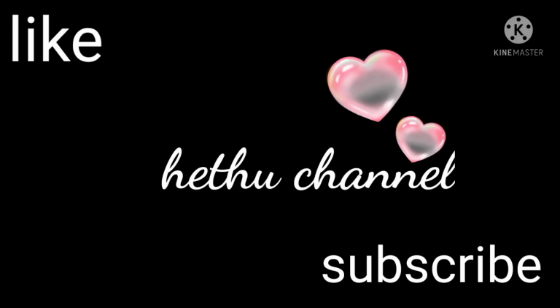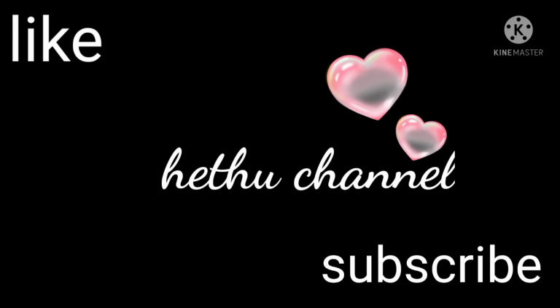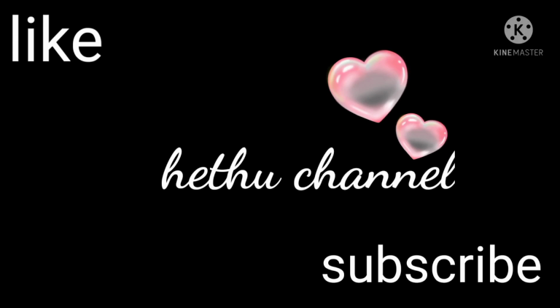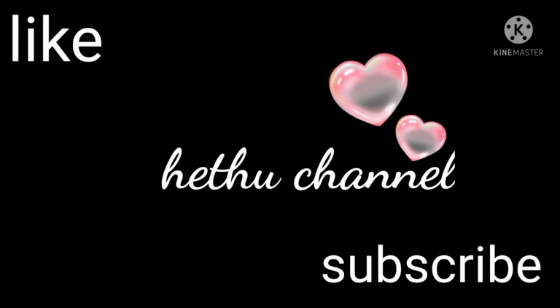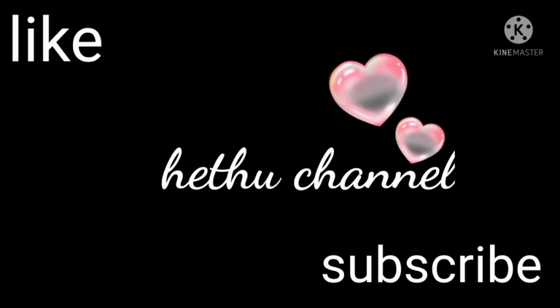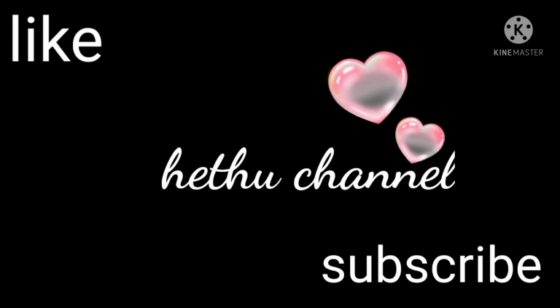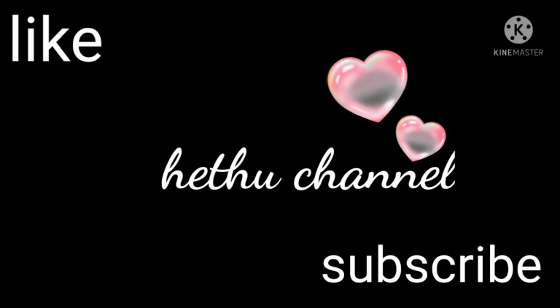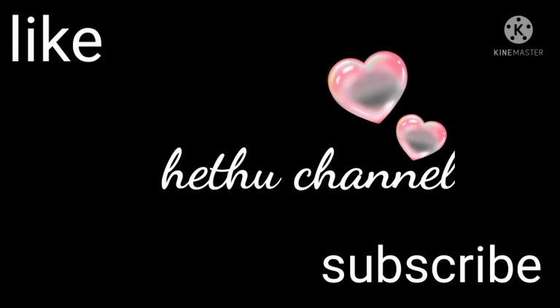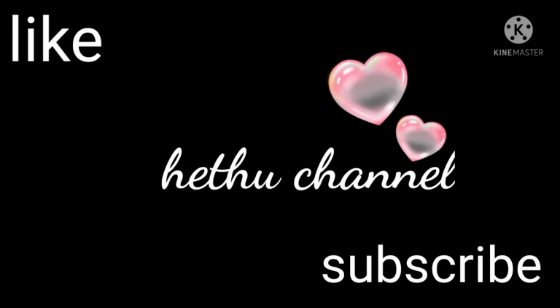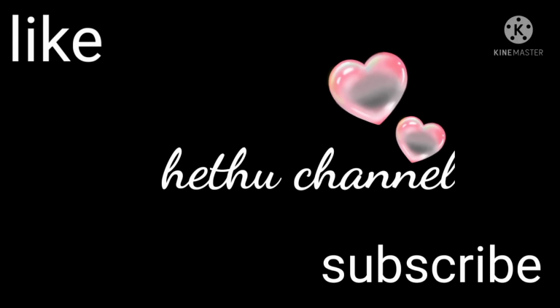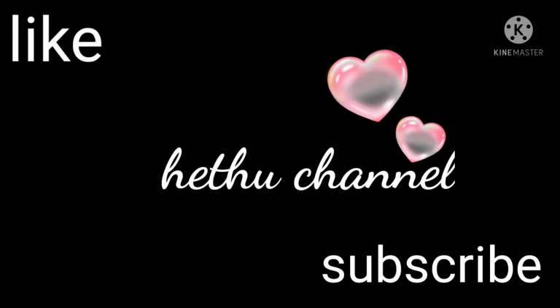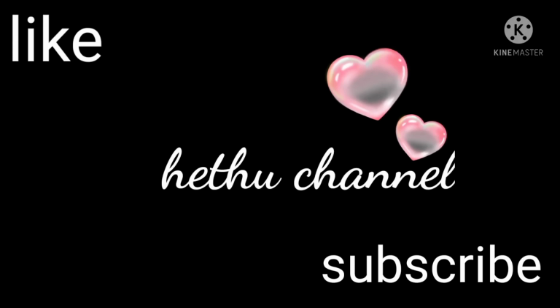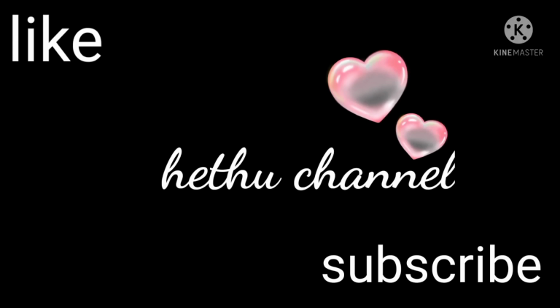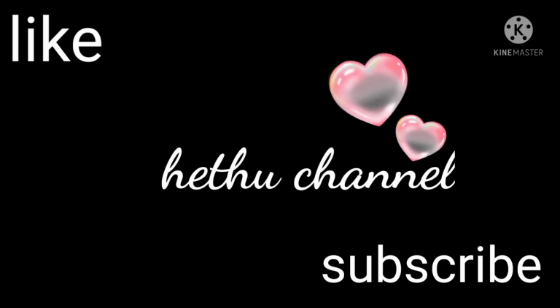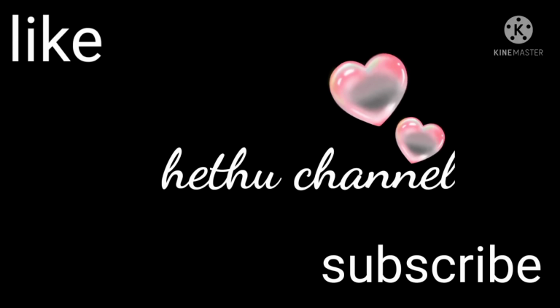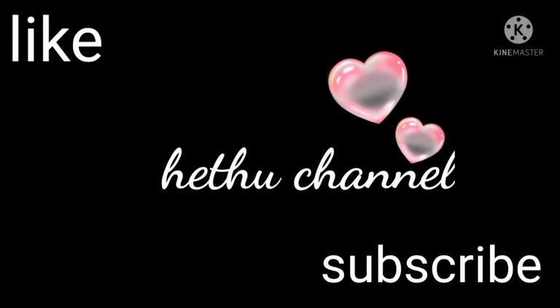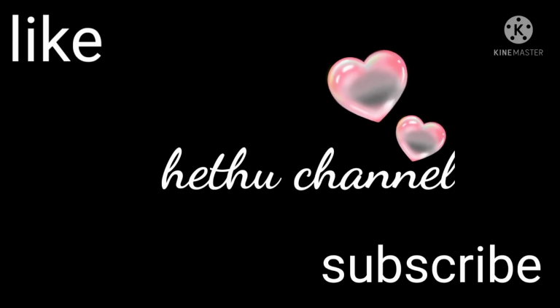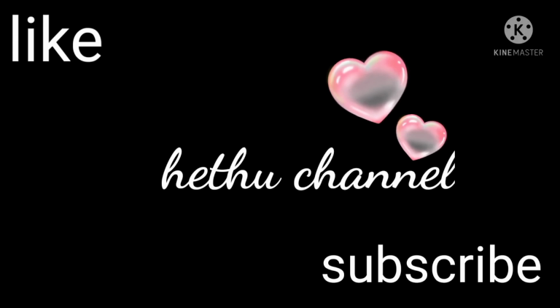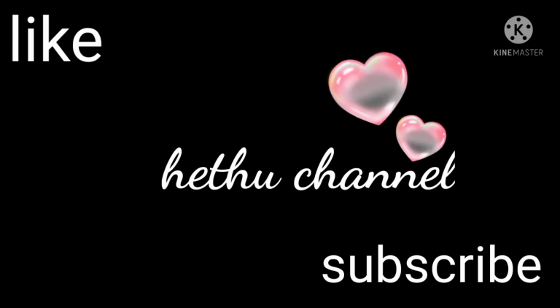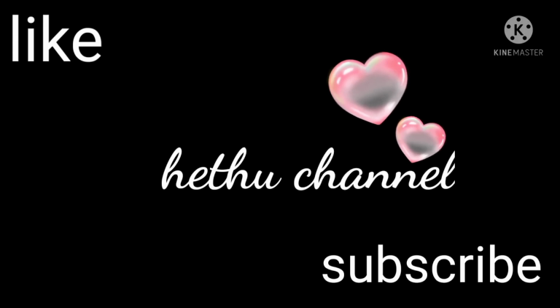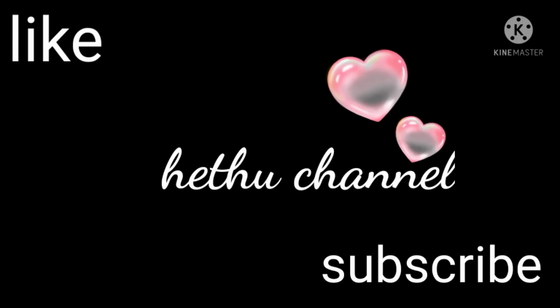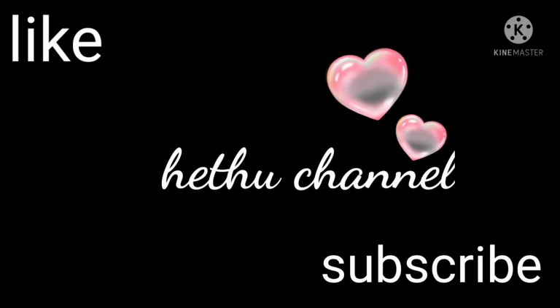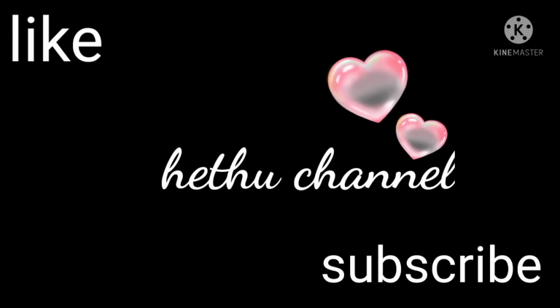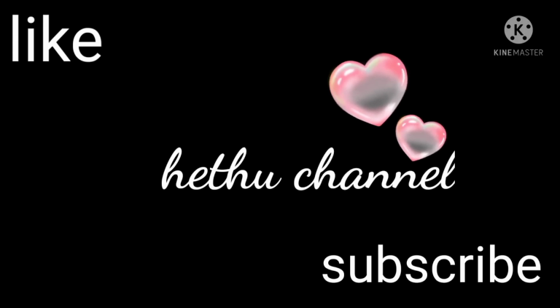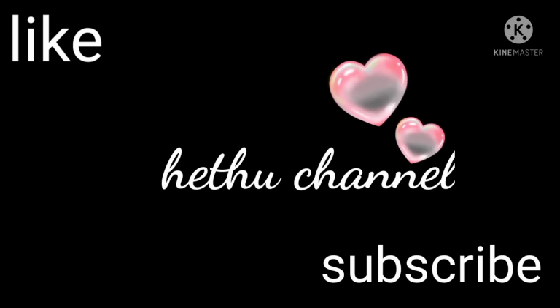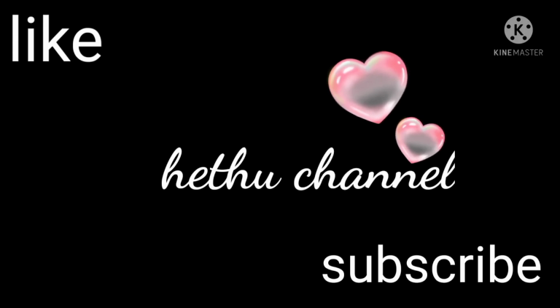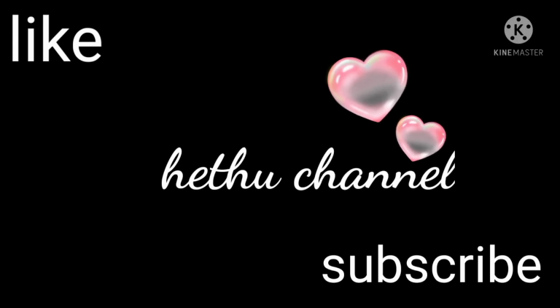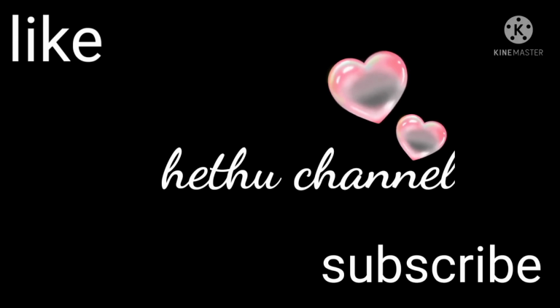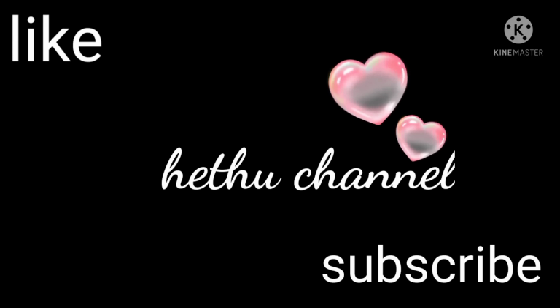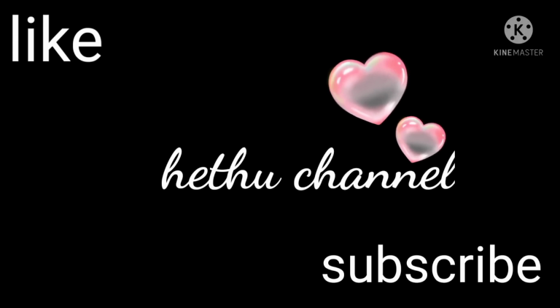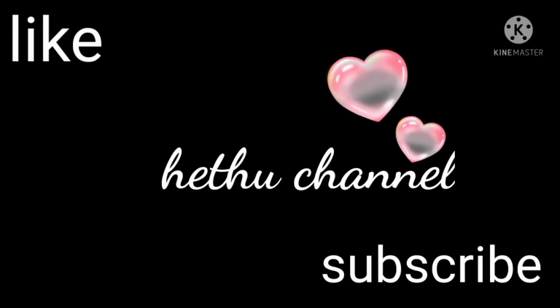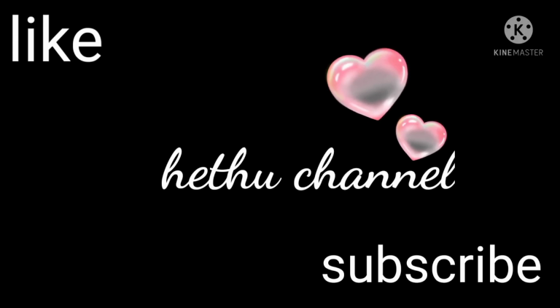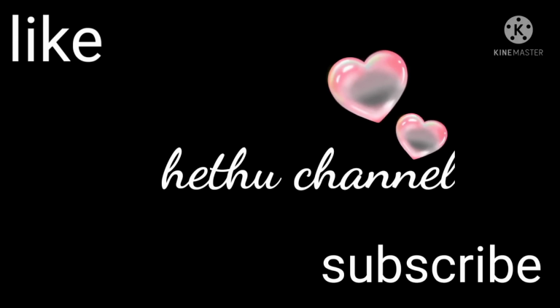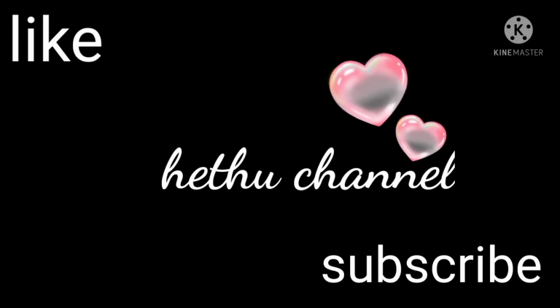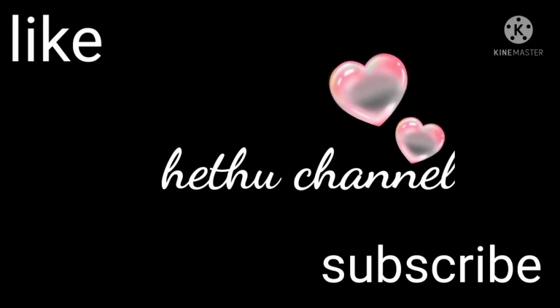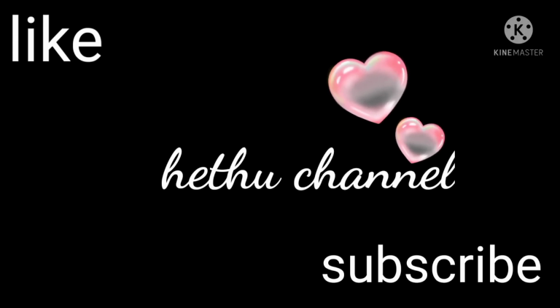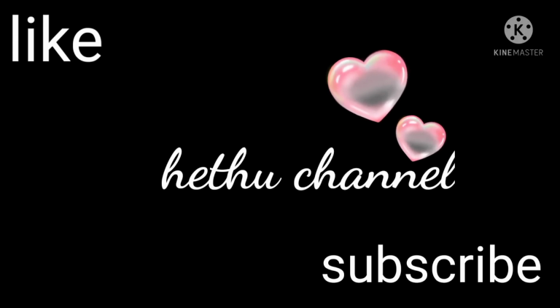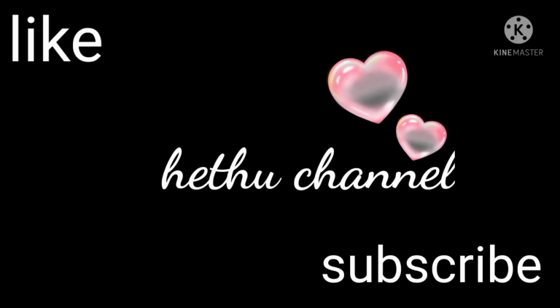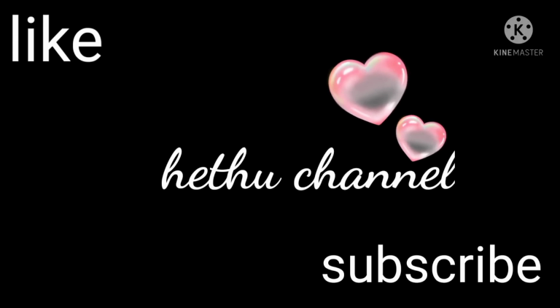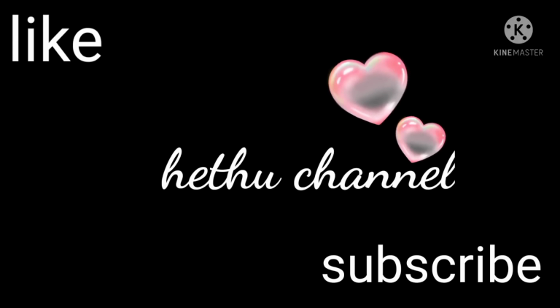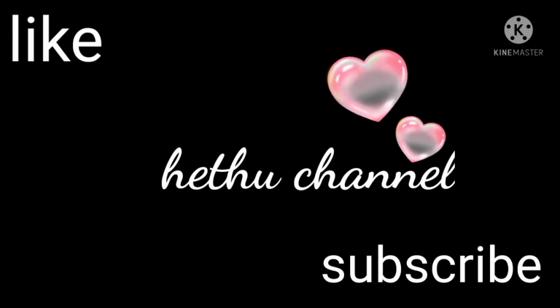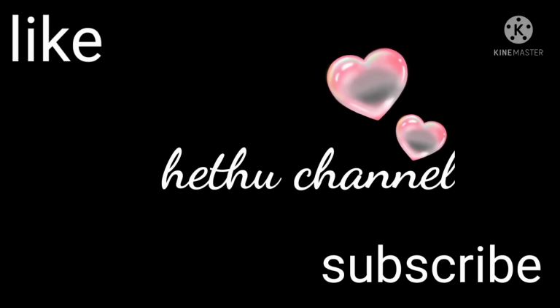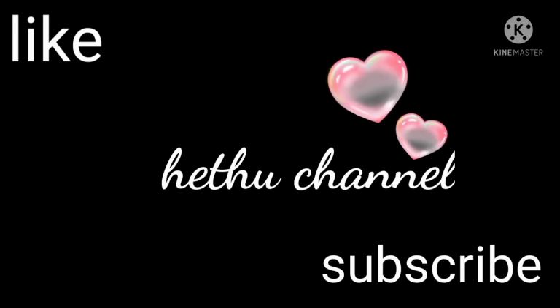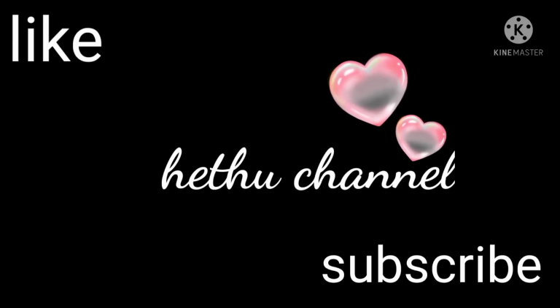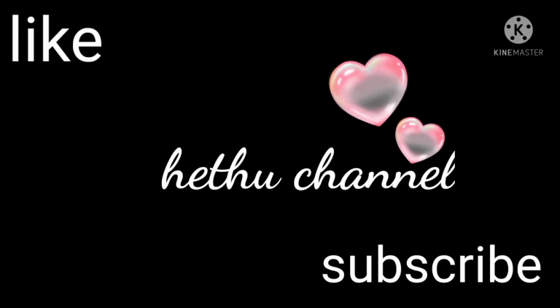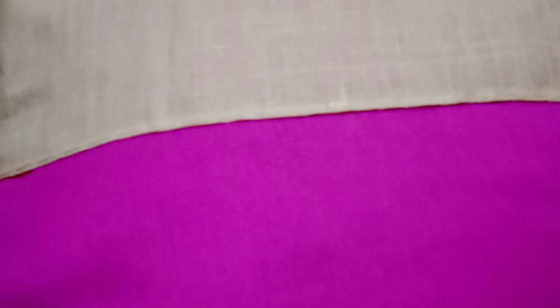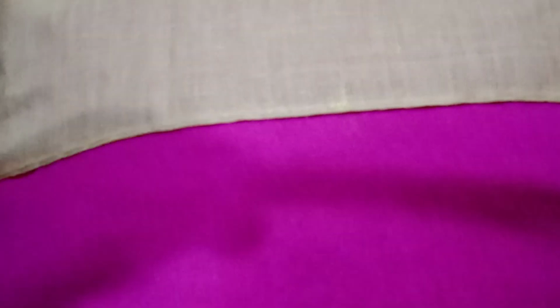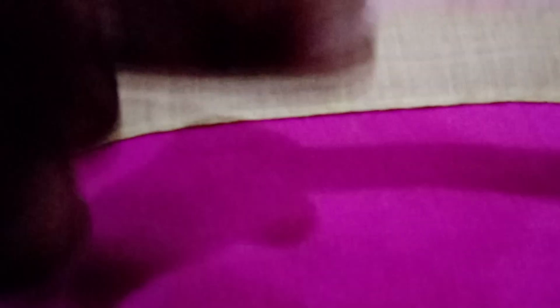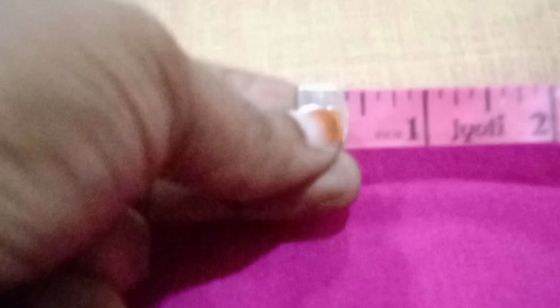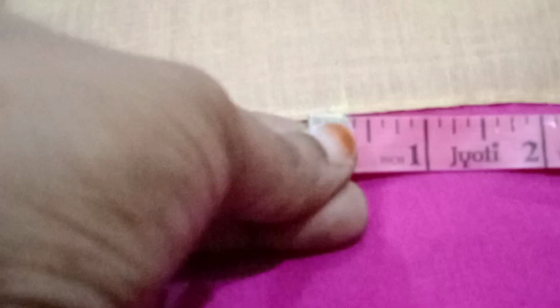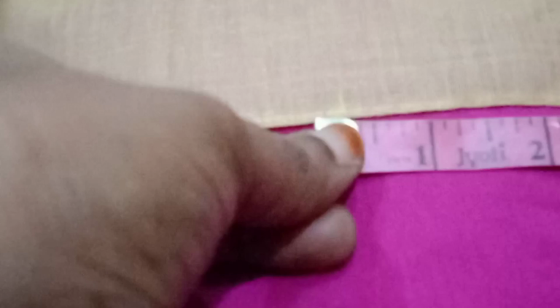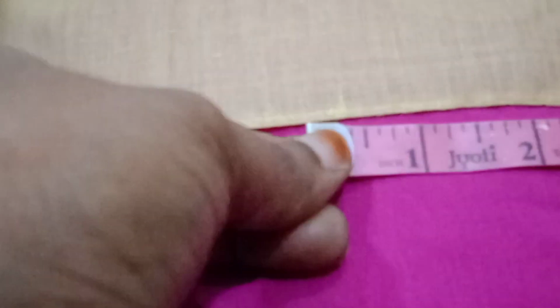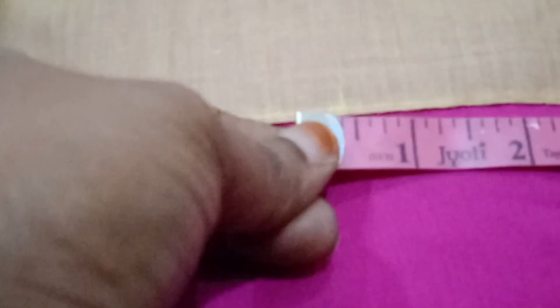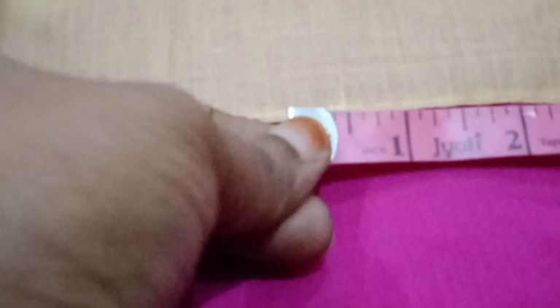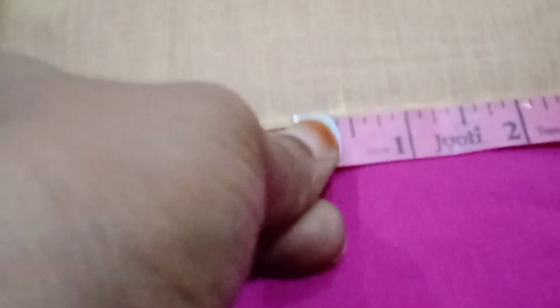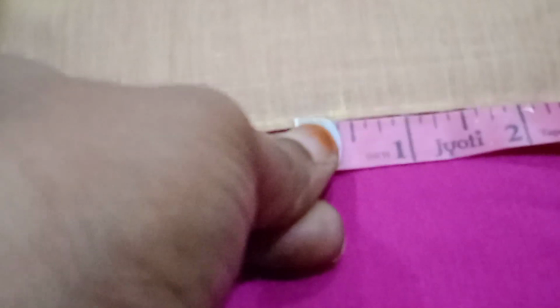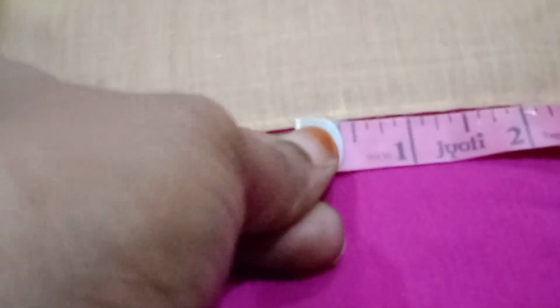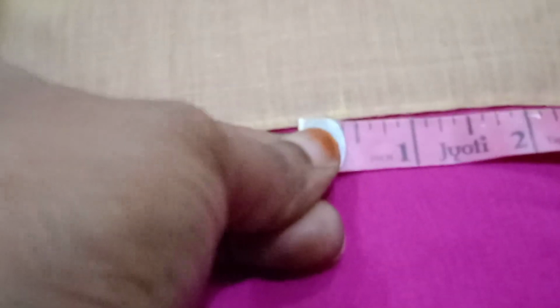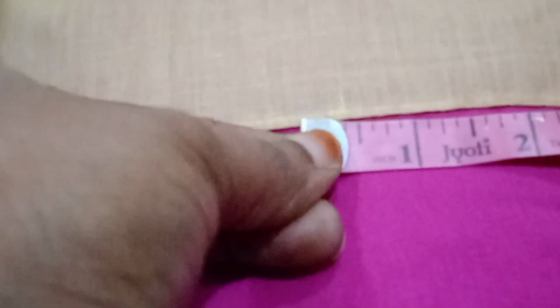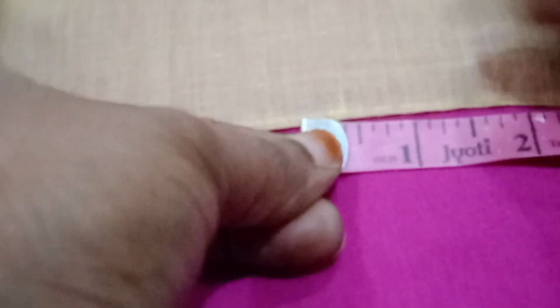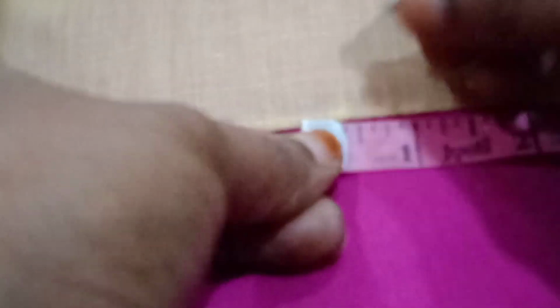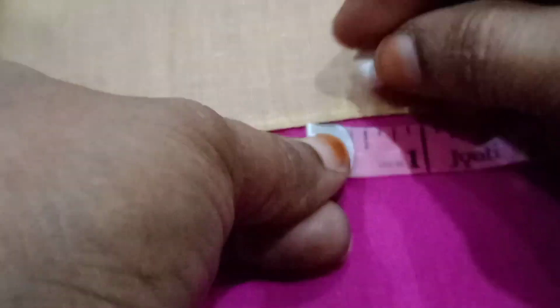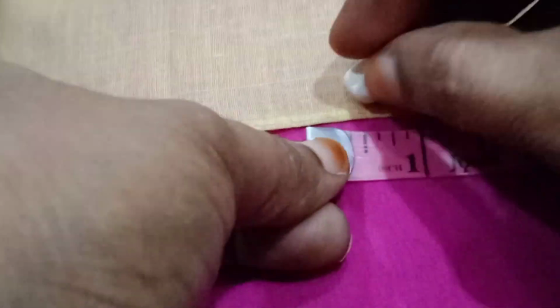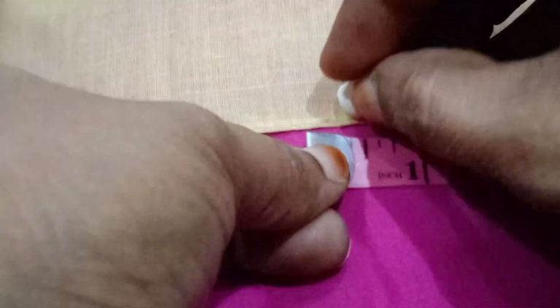Hi, hello friends. Welcome to Hetu Channel. I am going to show you the design of the video.